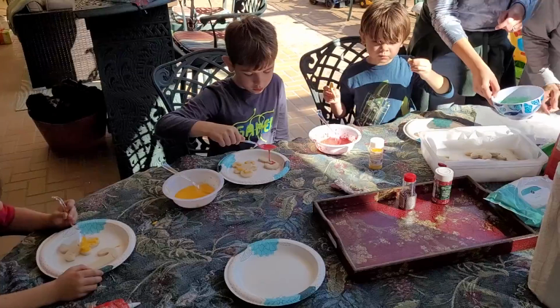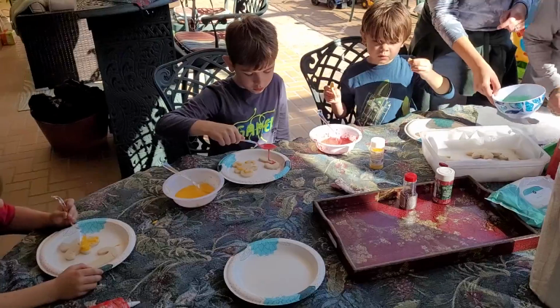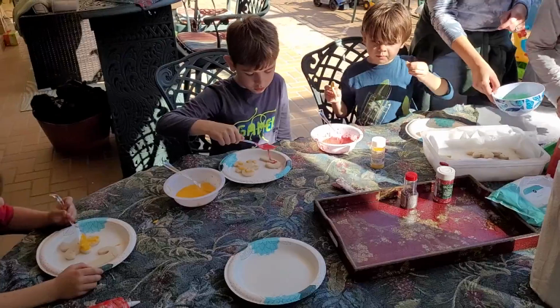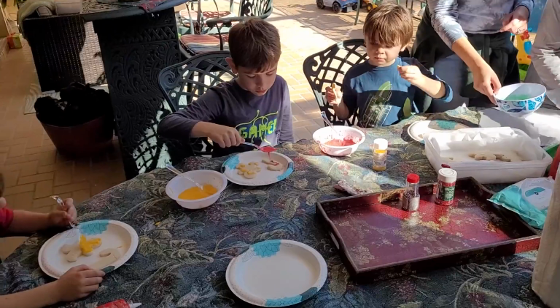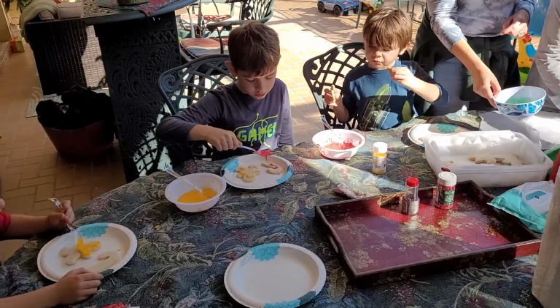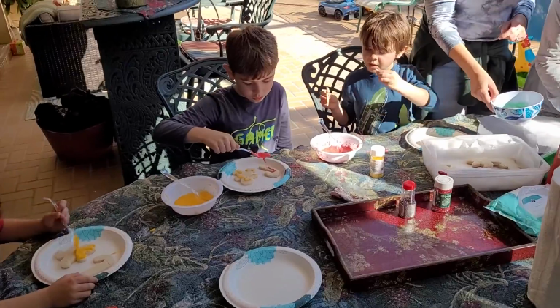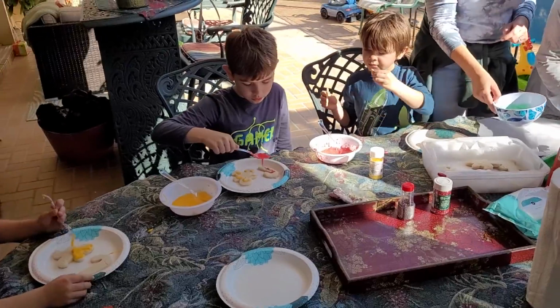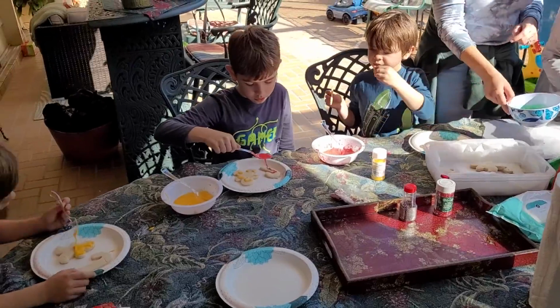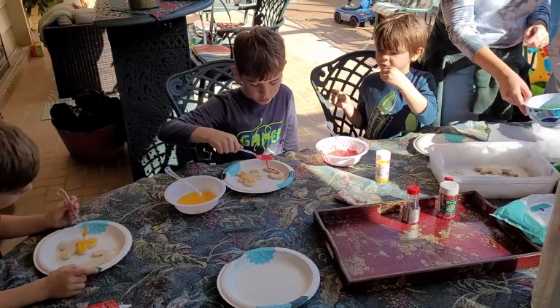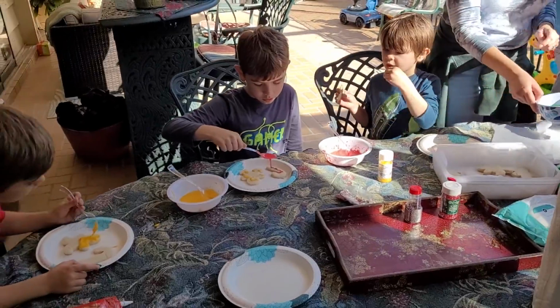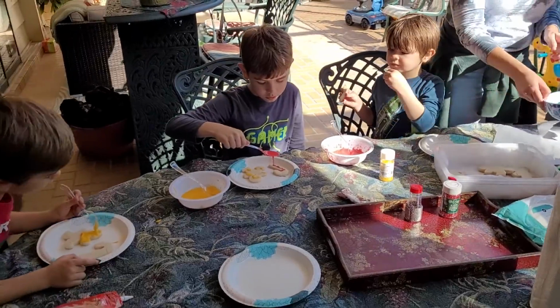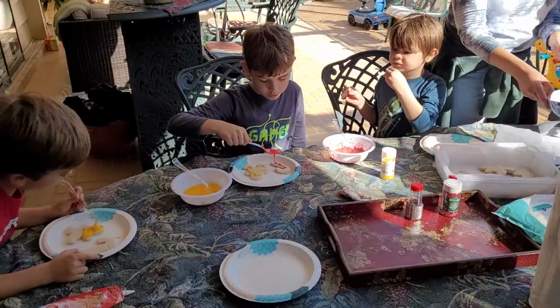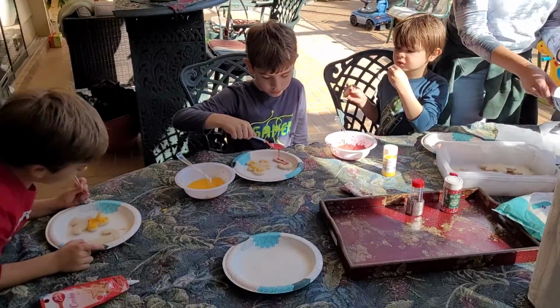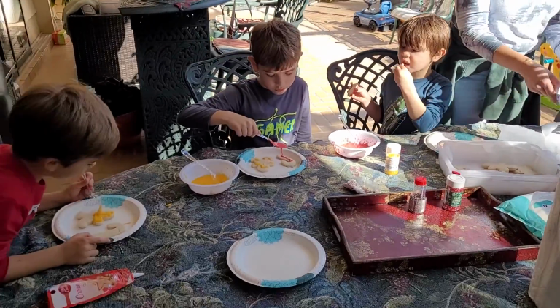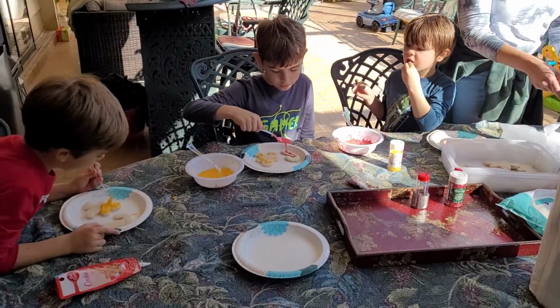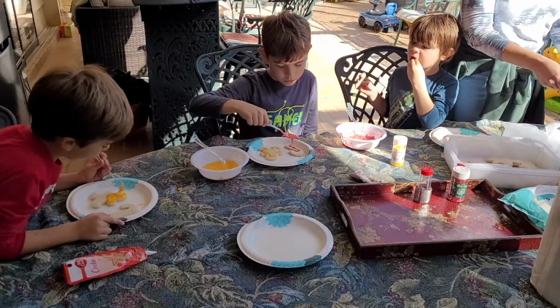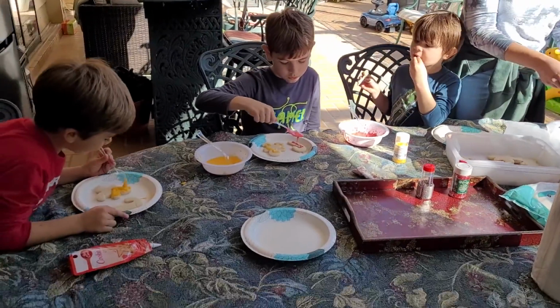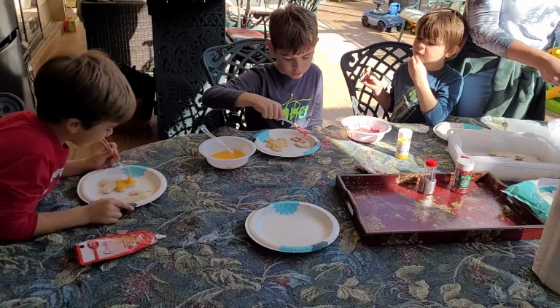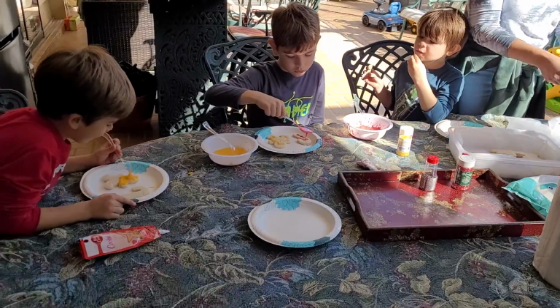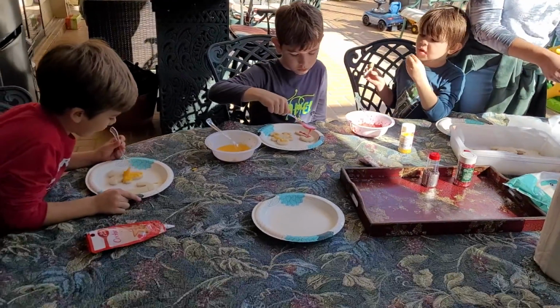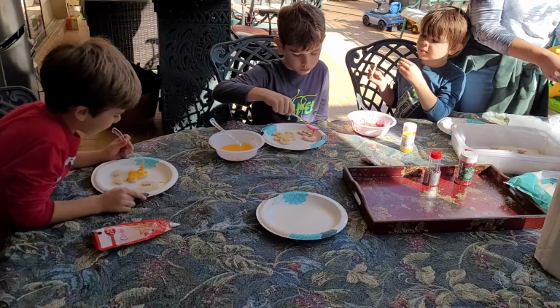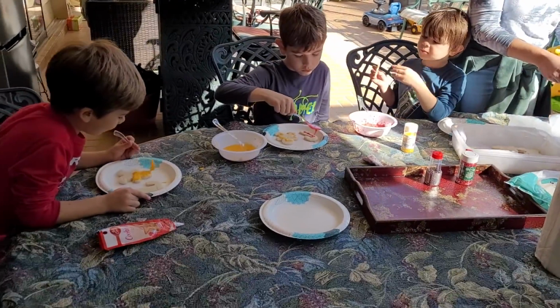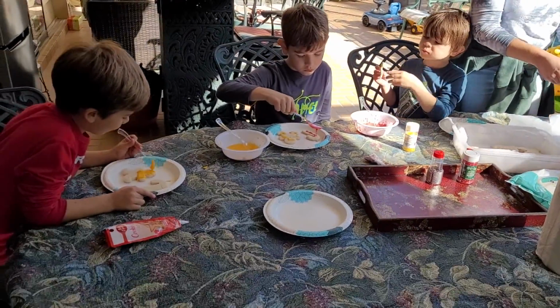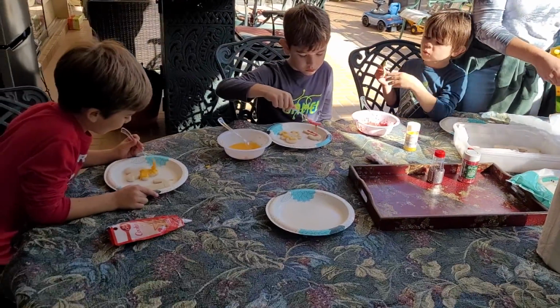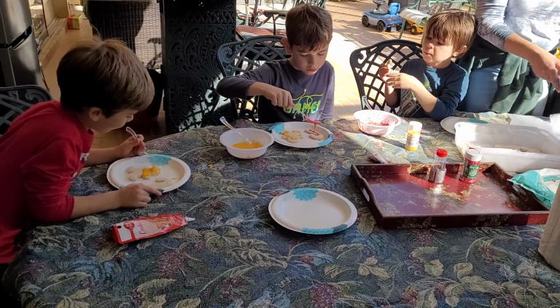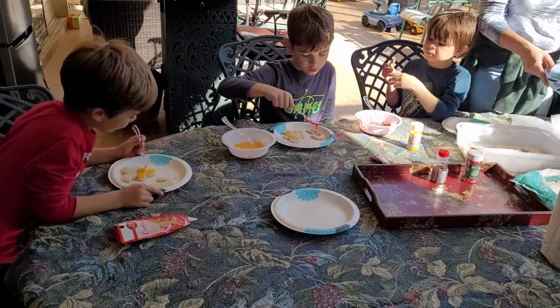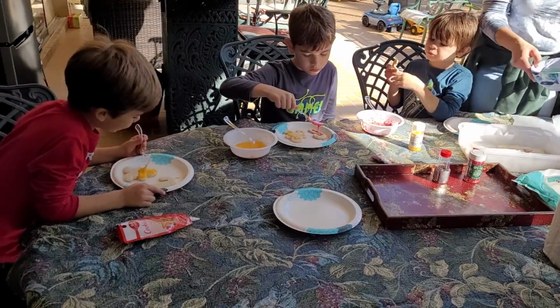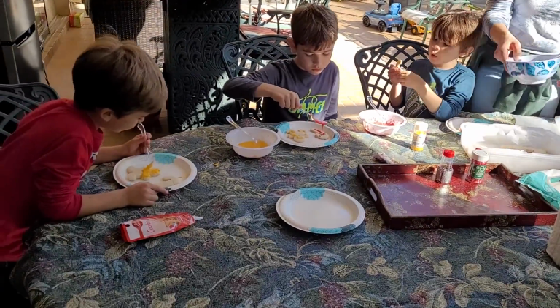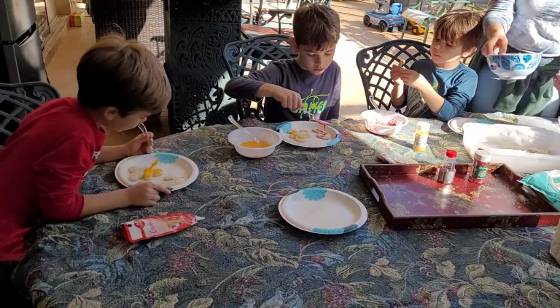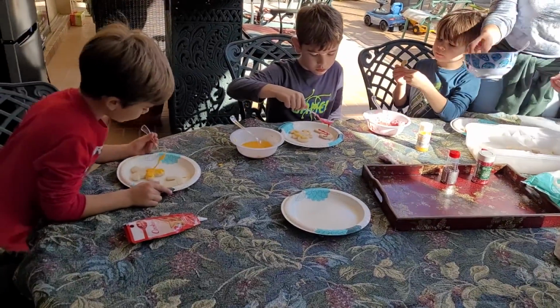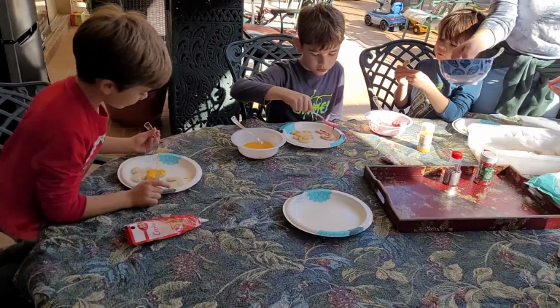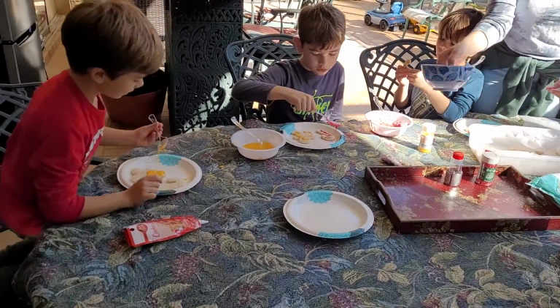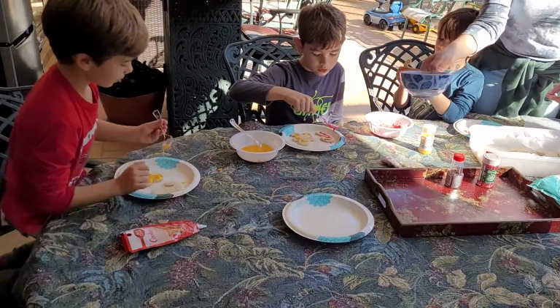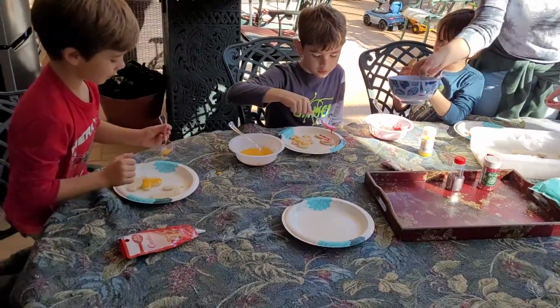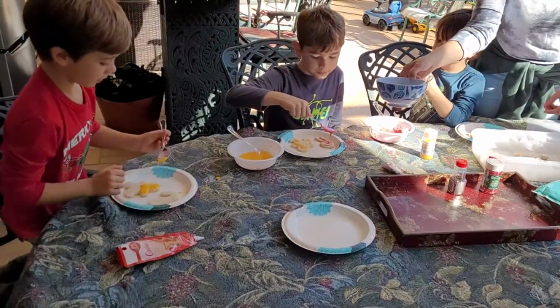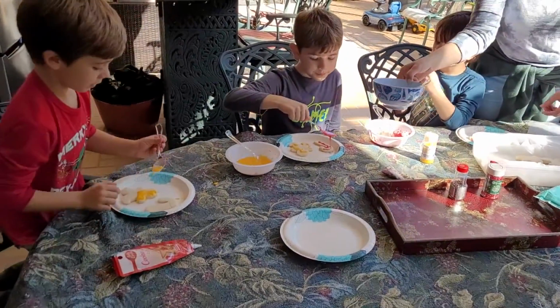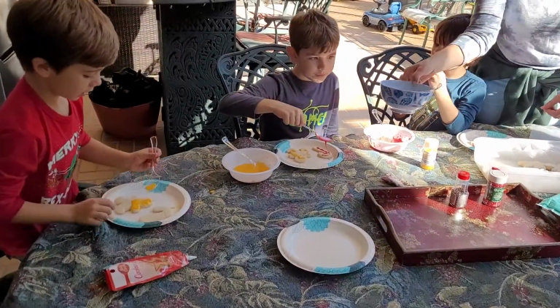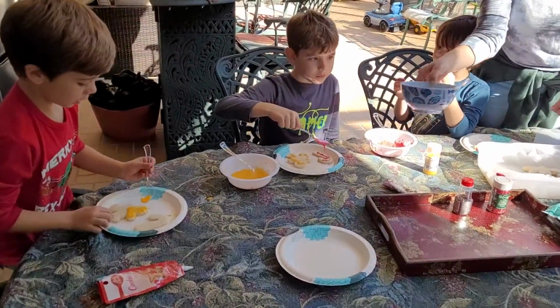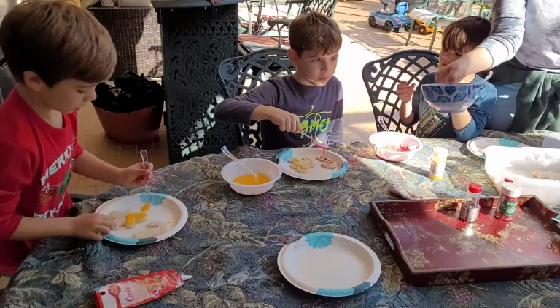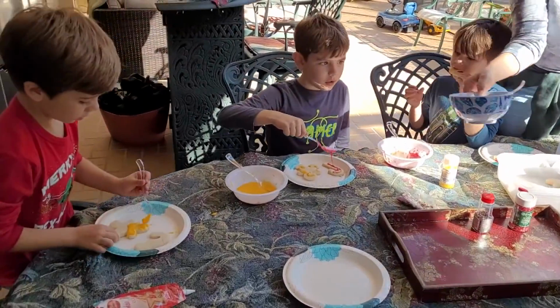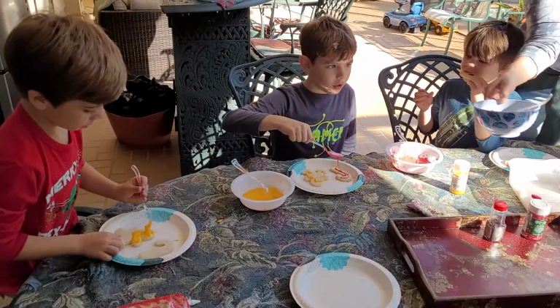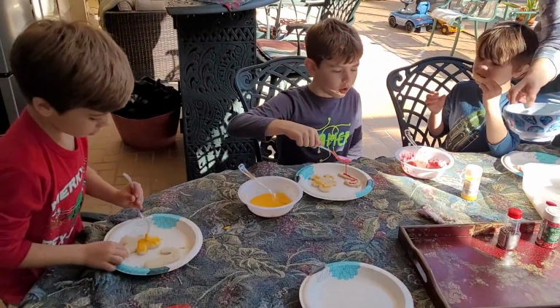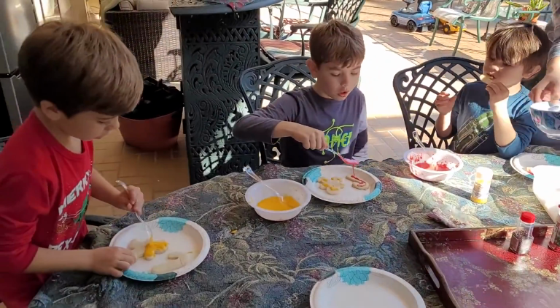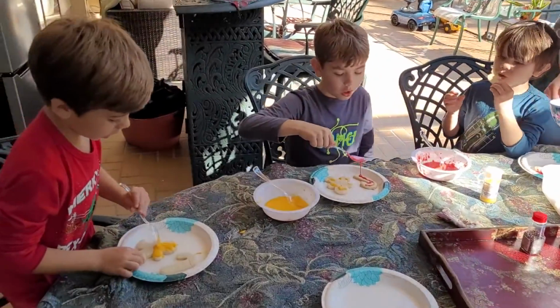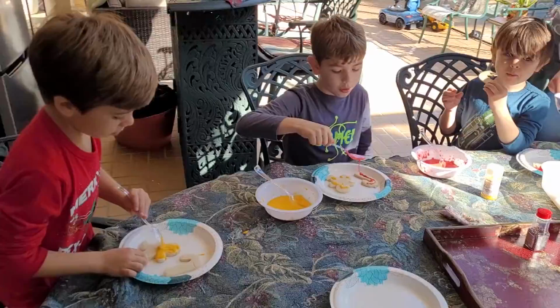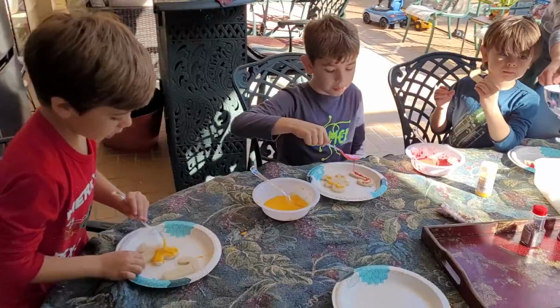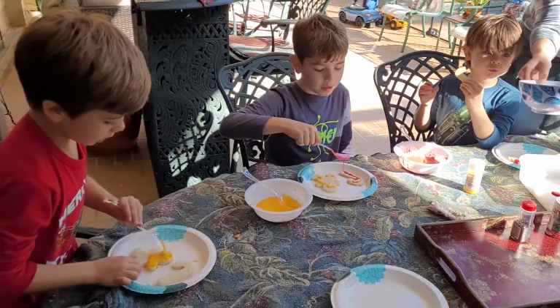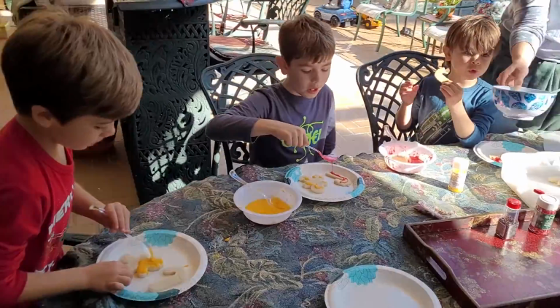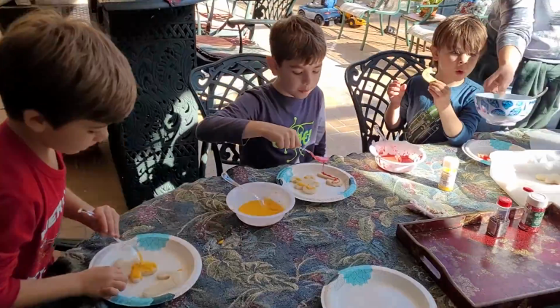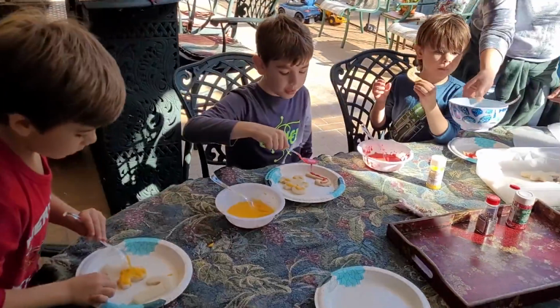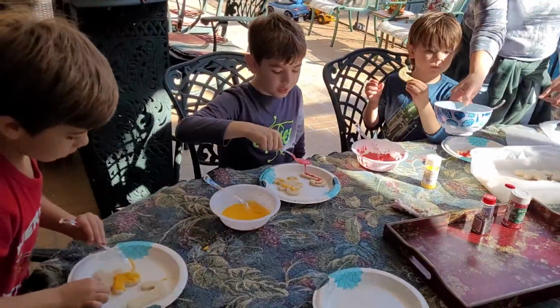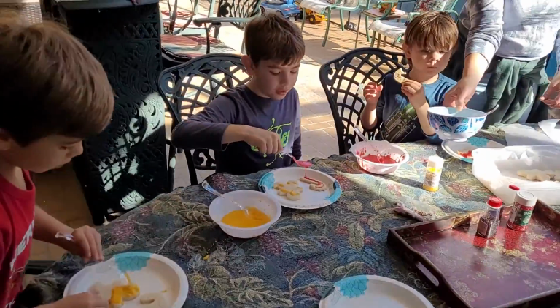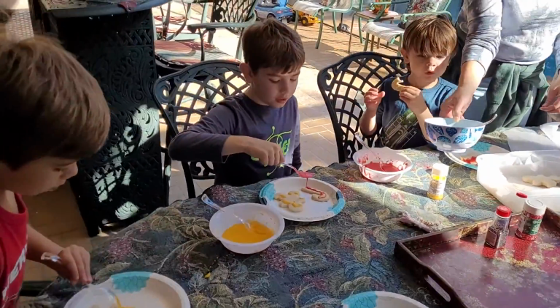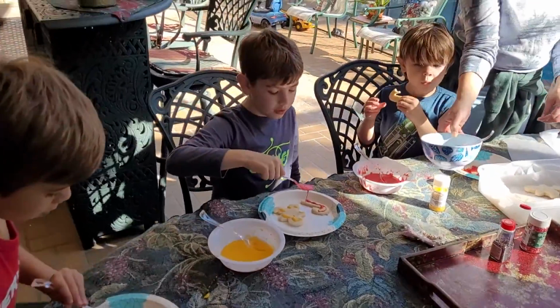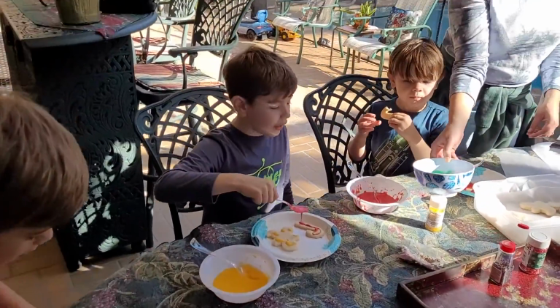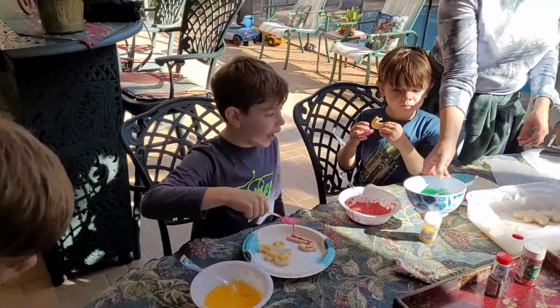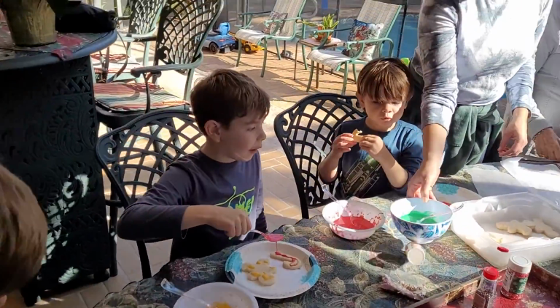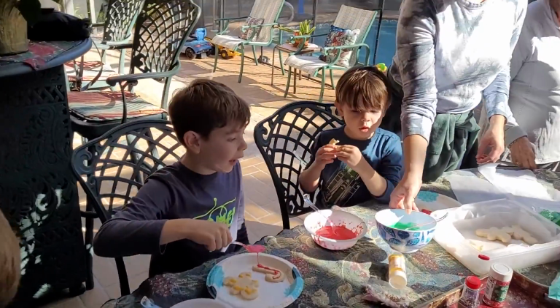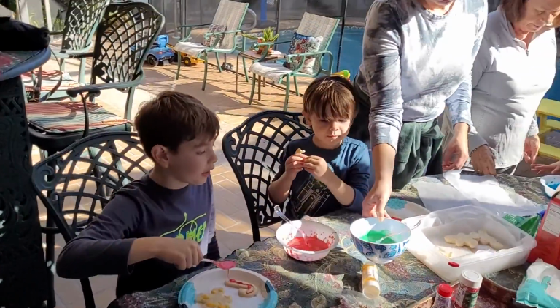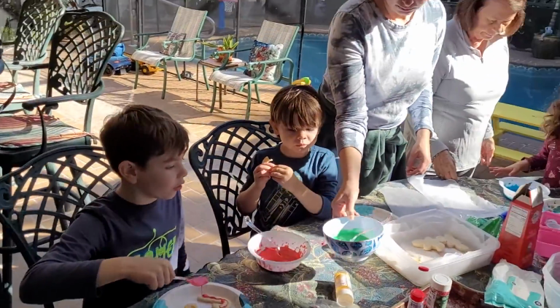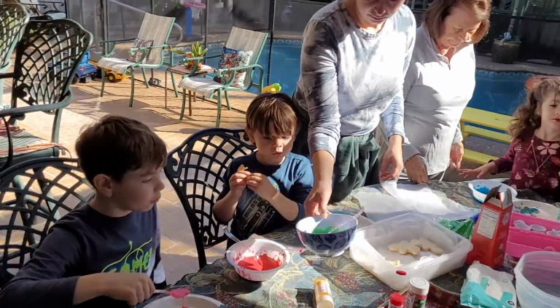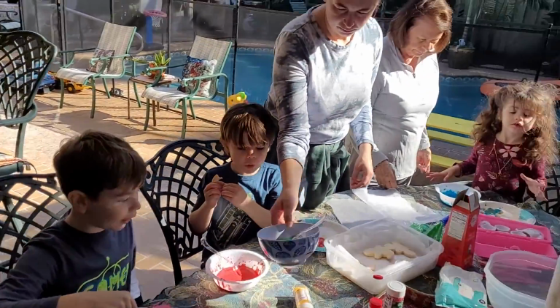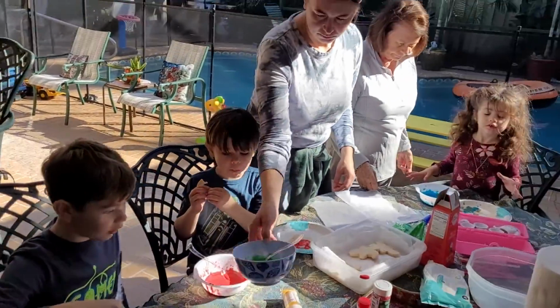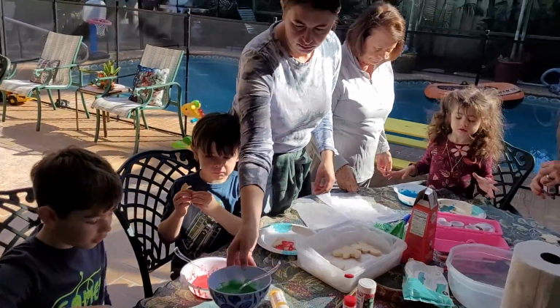I saw a green candy cane before. Alright, here's some green. Who needs green? Not me. I do. I do.